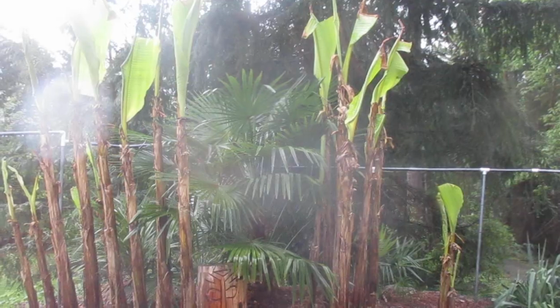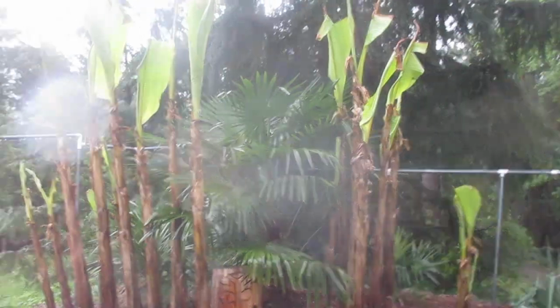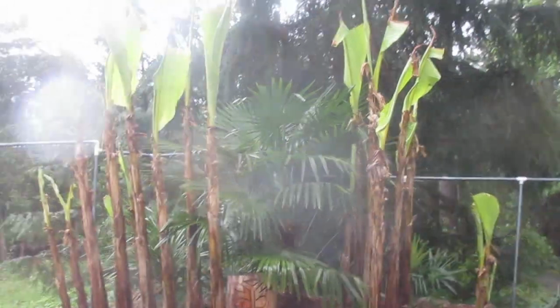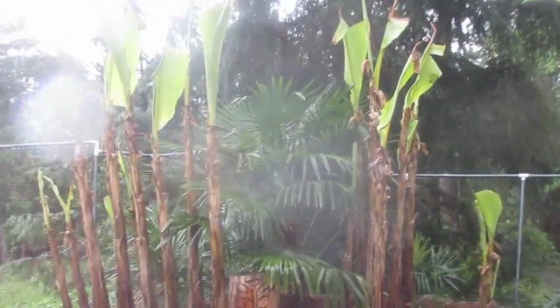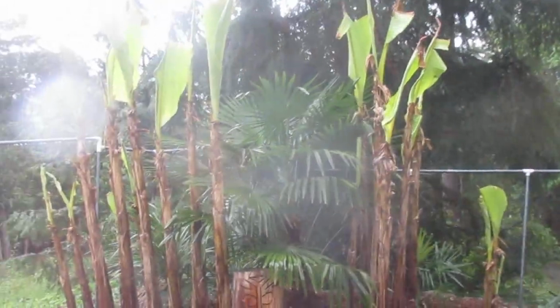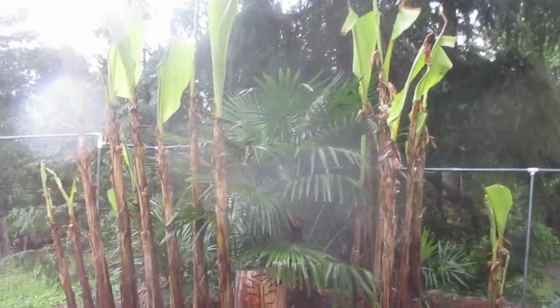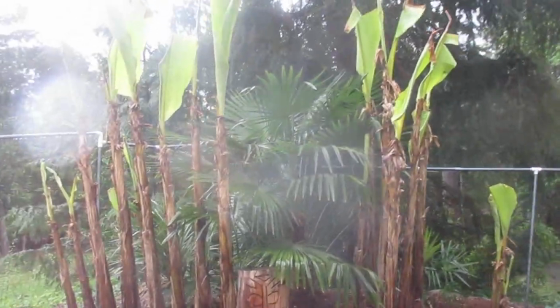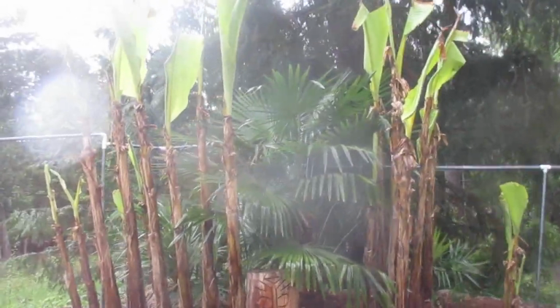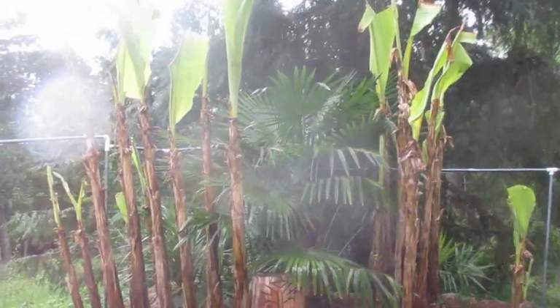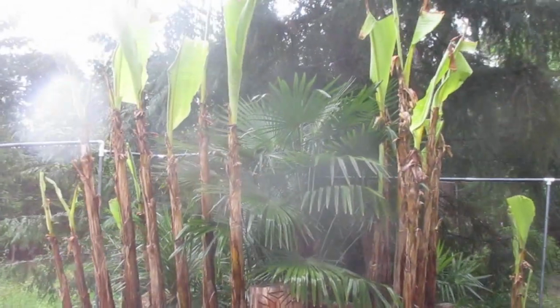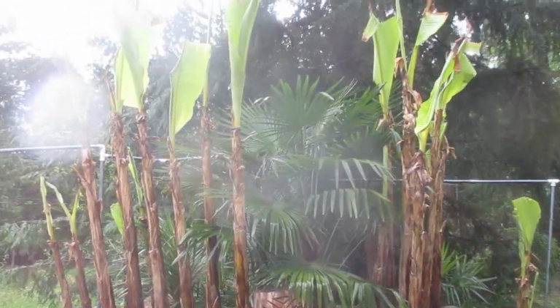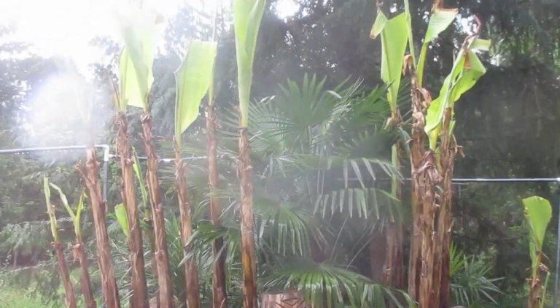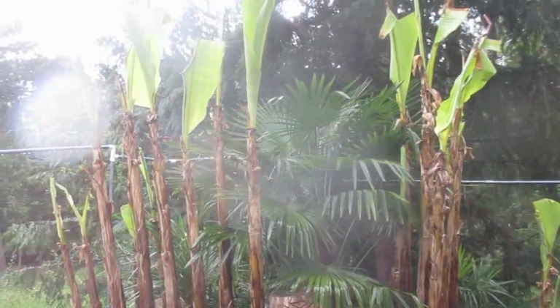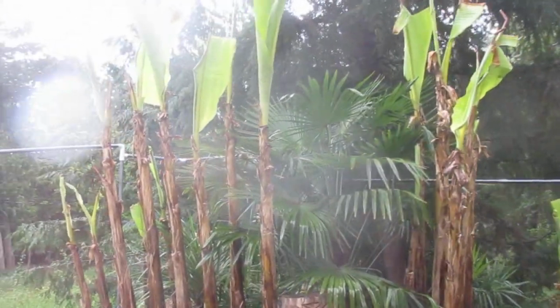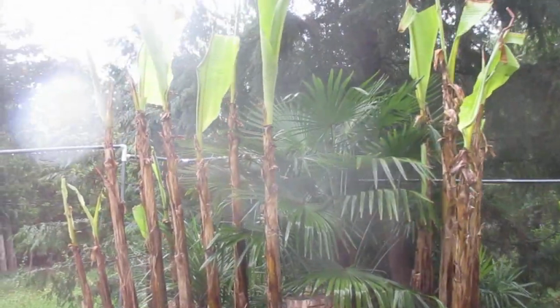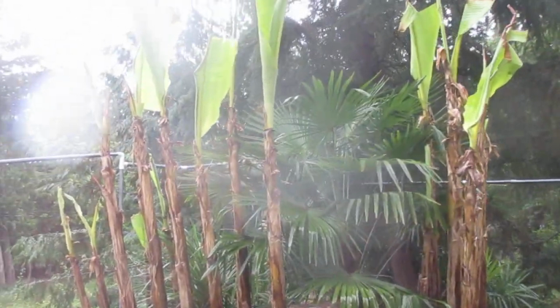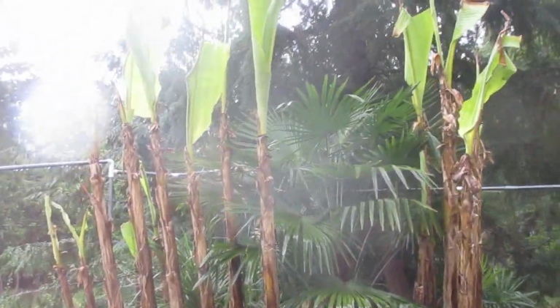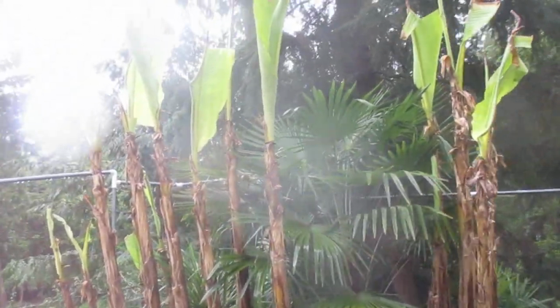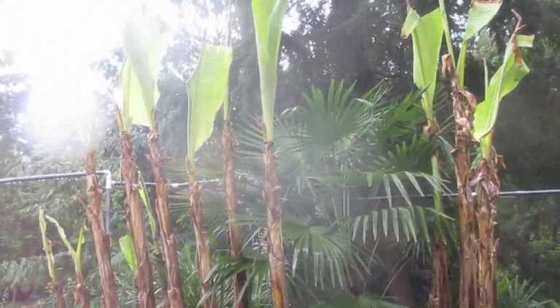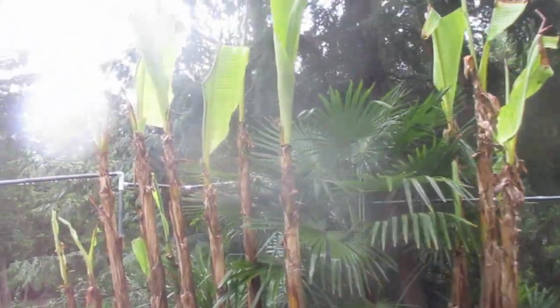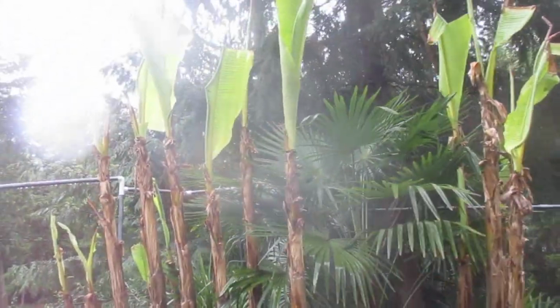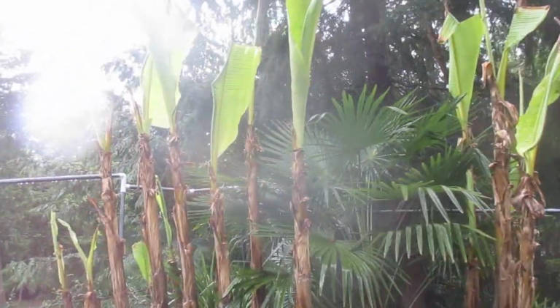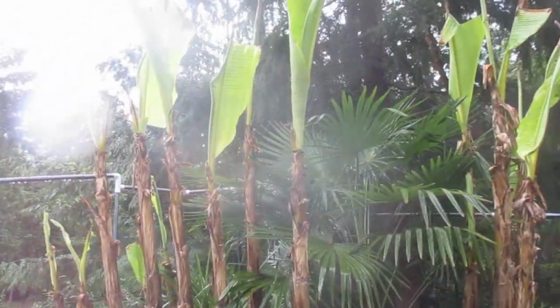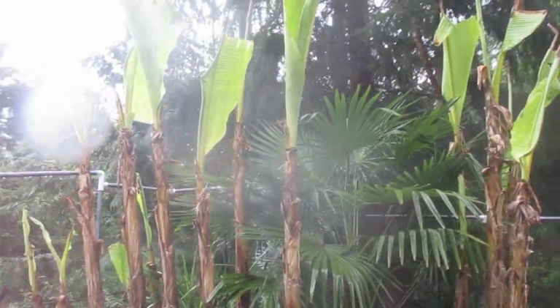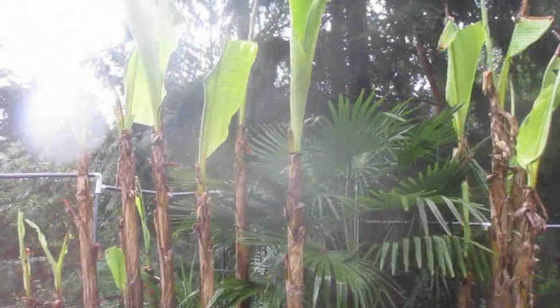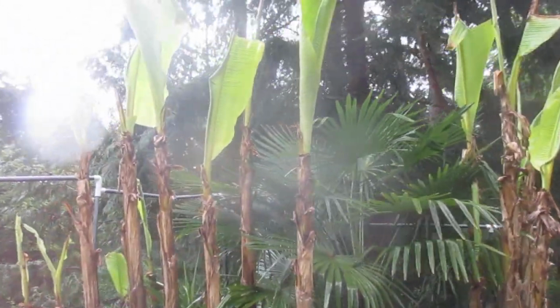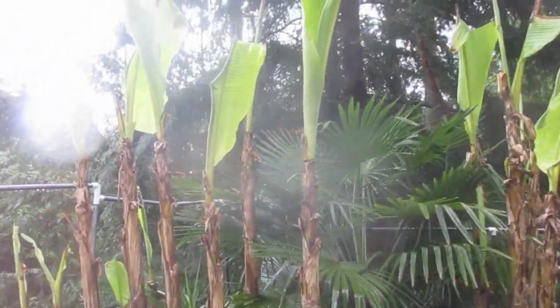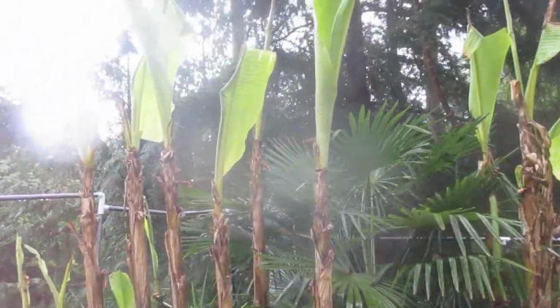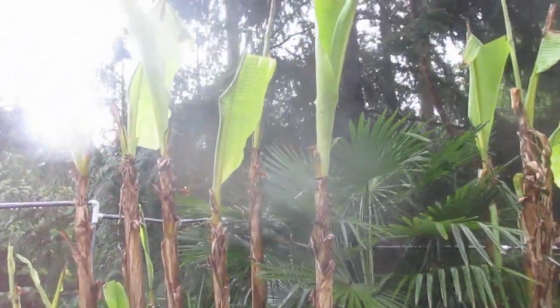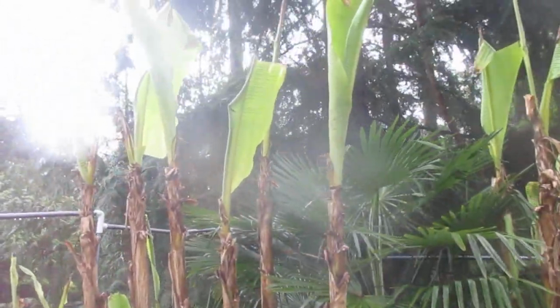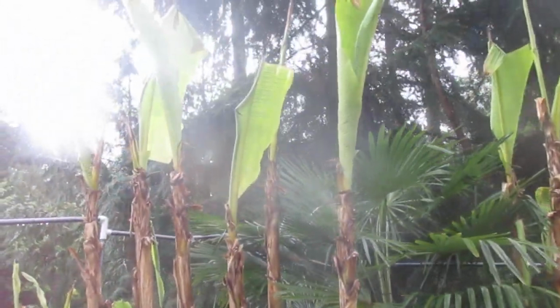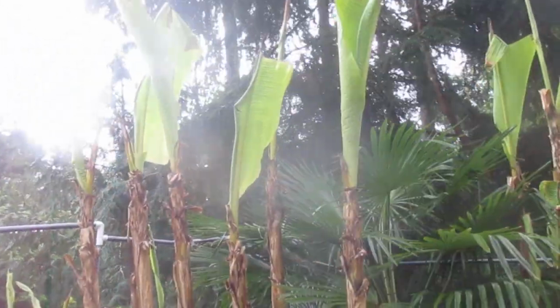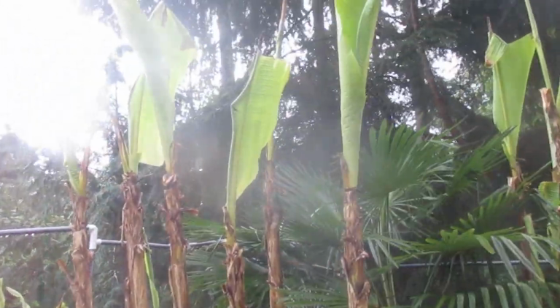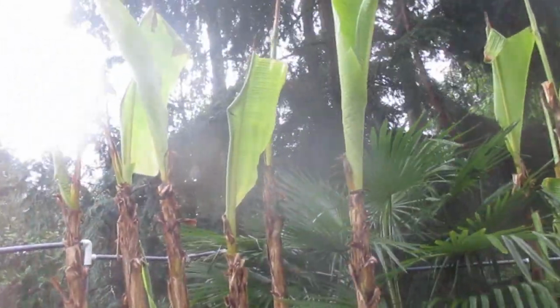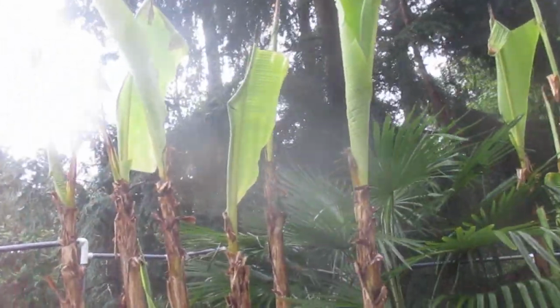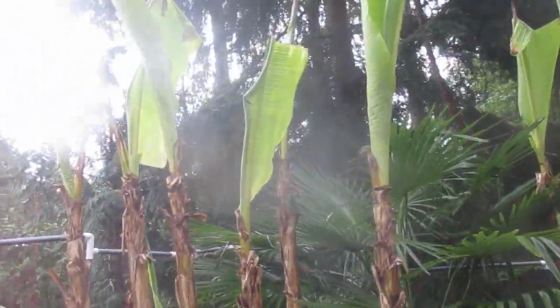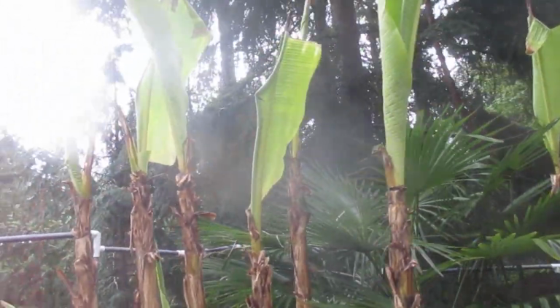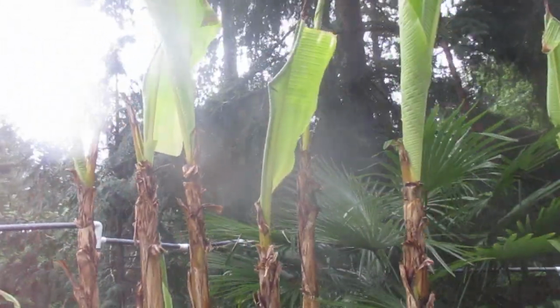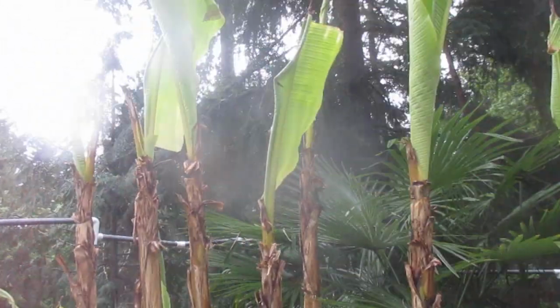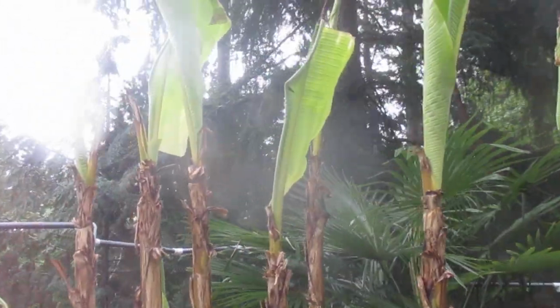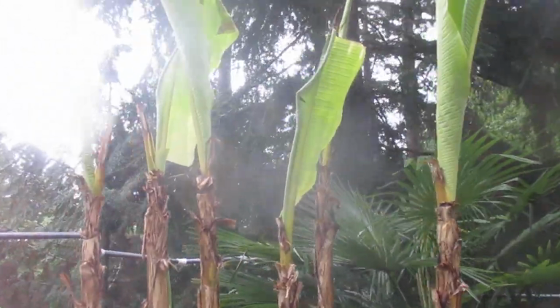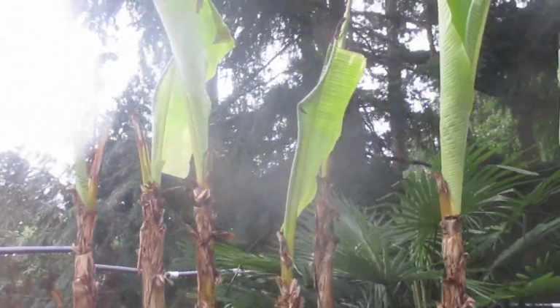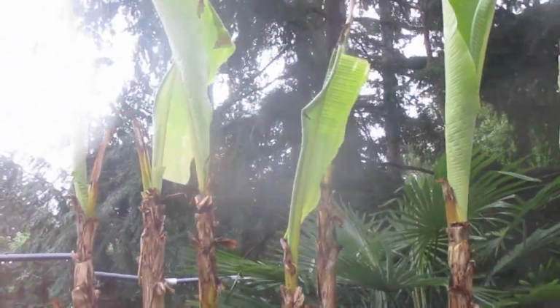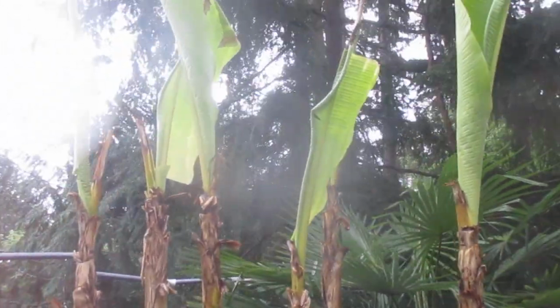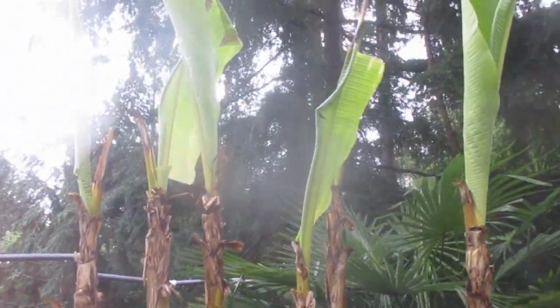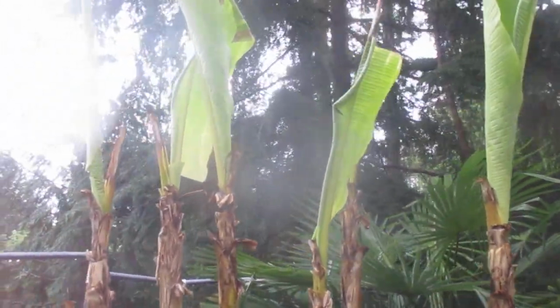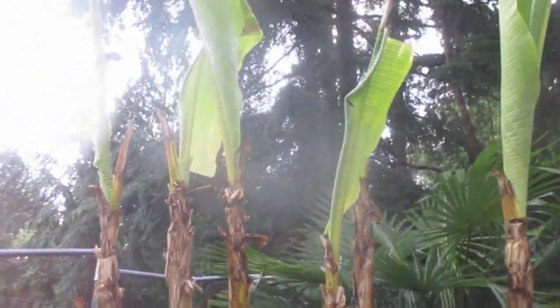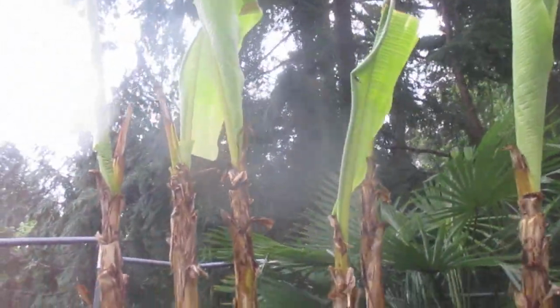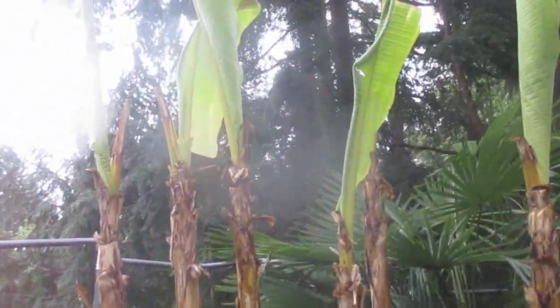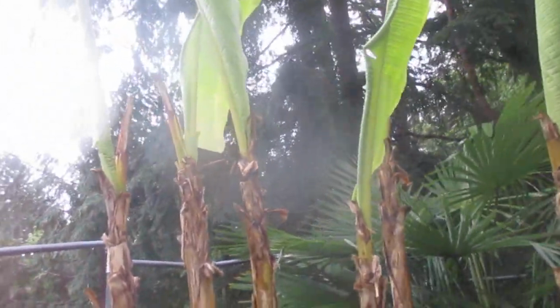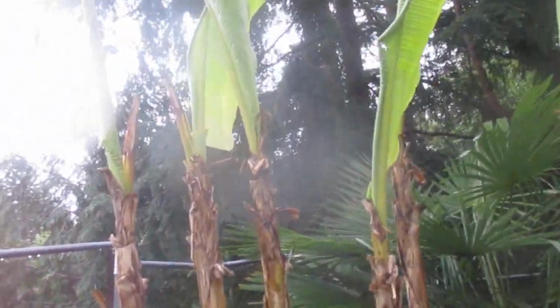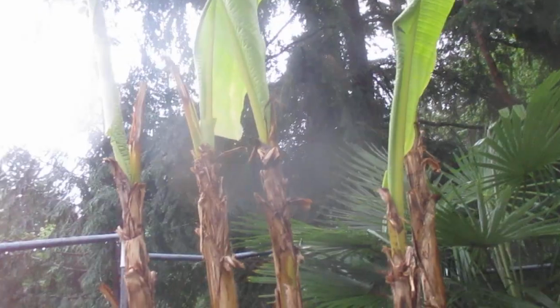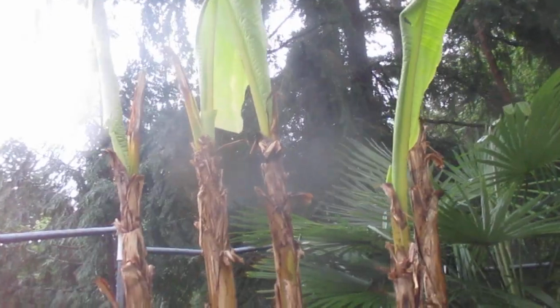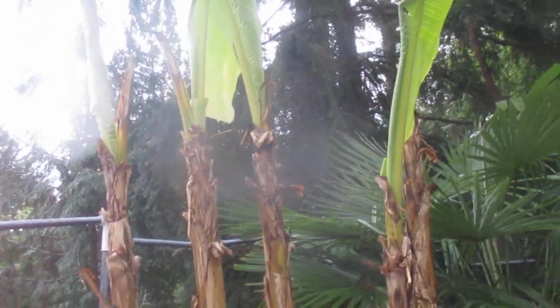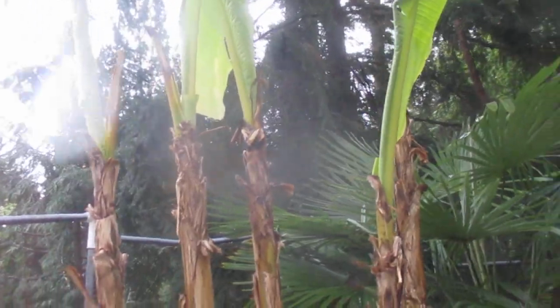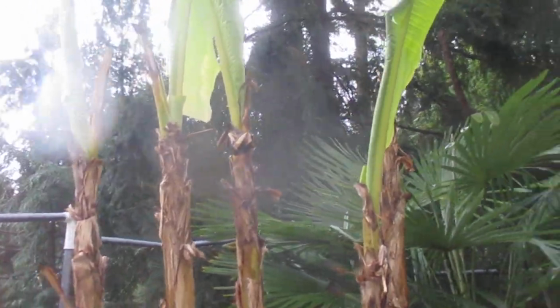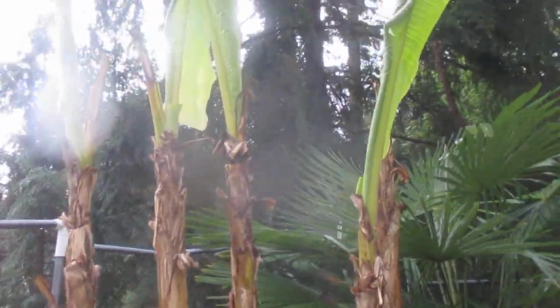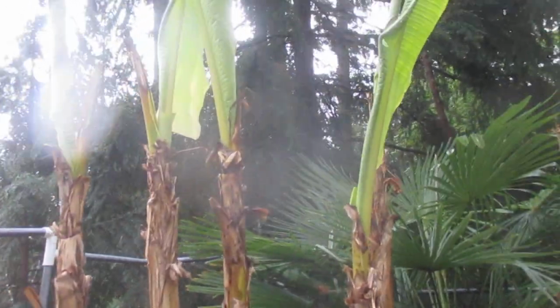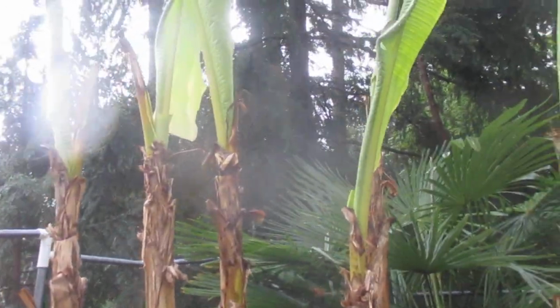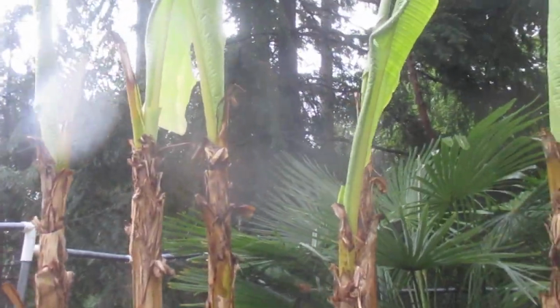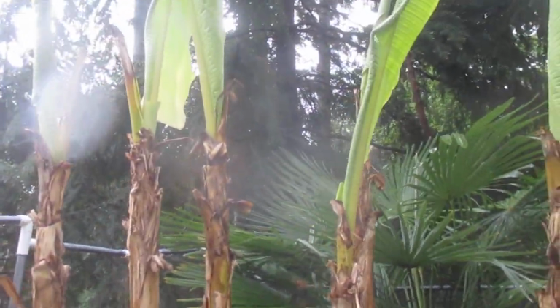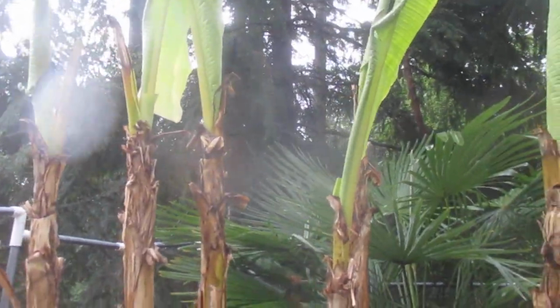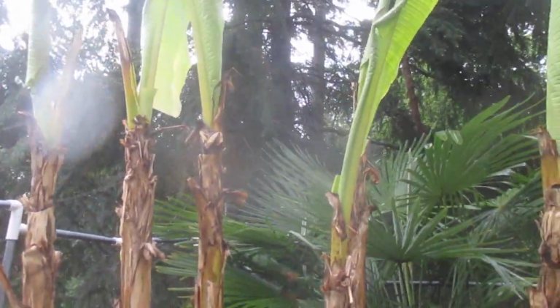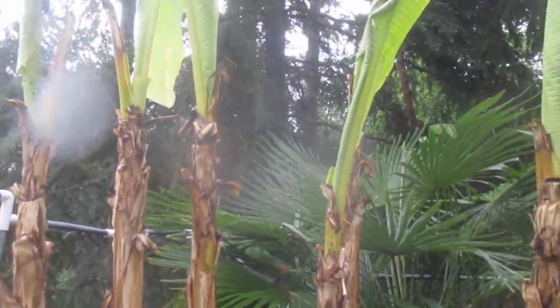This is what the bananas are looking like today at Hal's Saloon. Pretty nice, huh? They look pretty awesome.